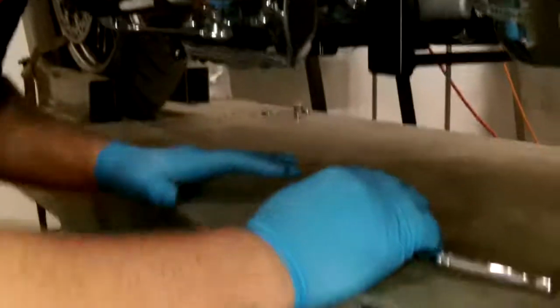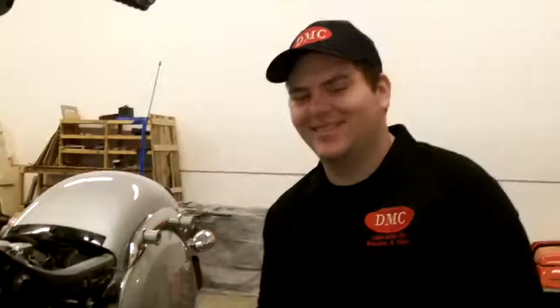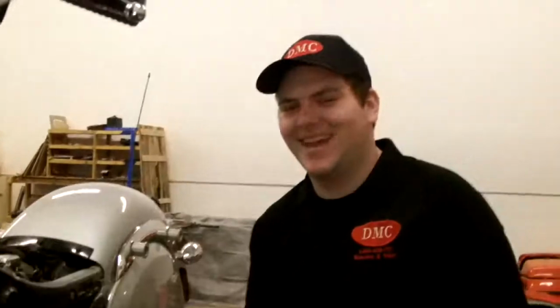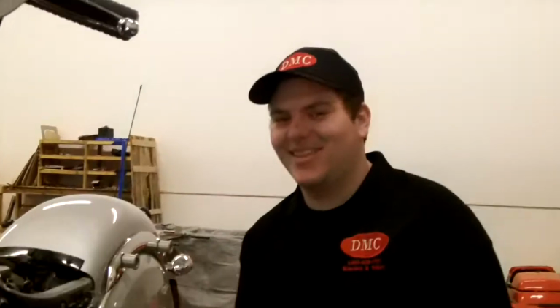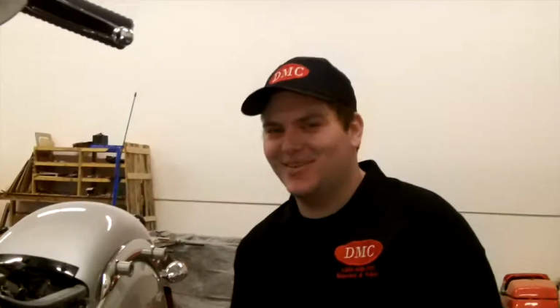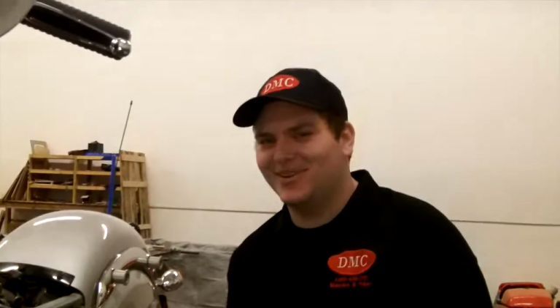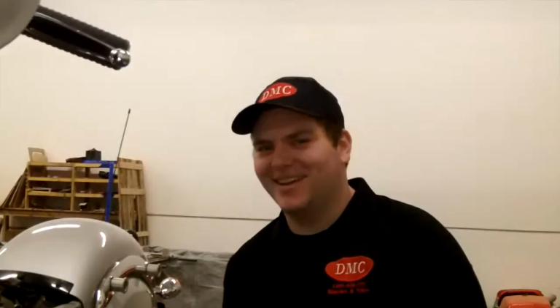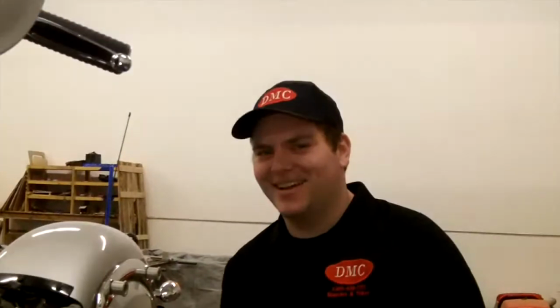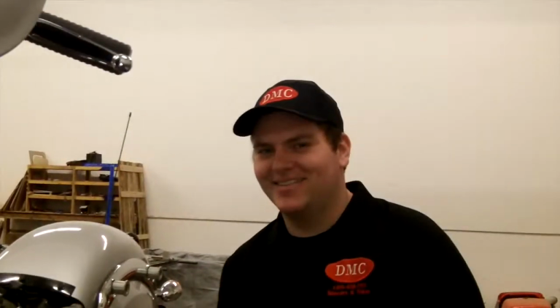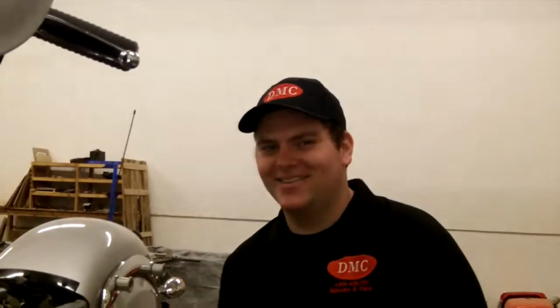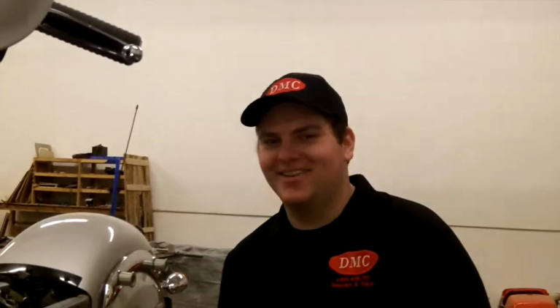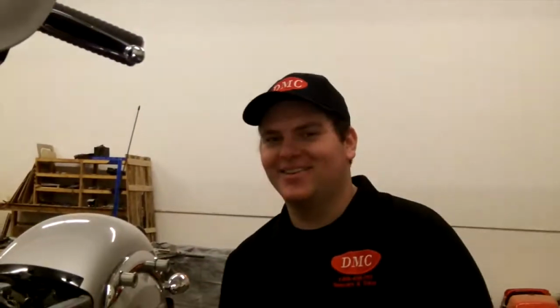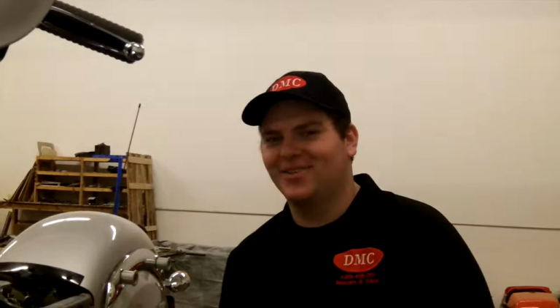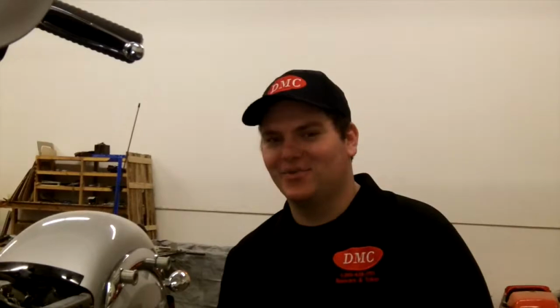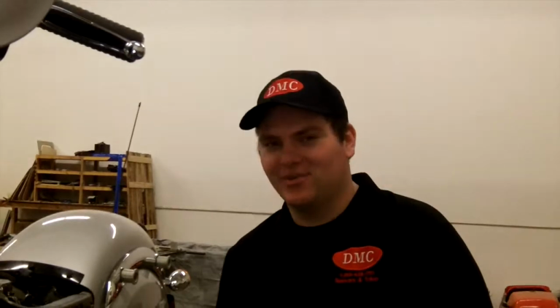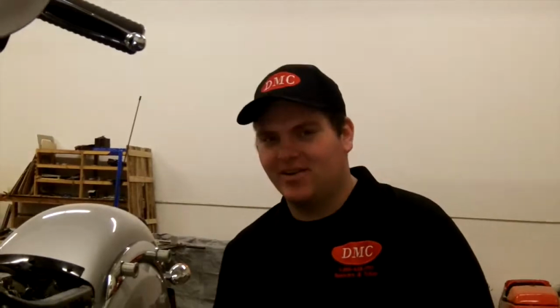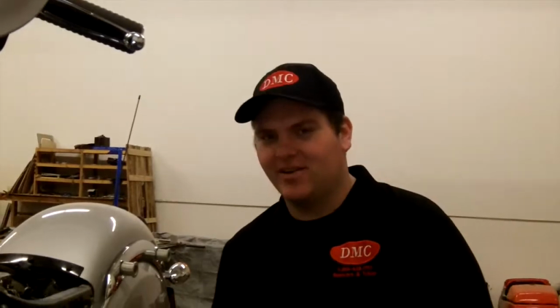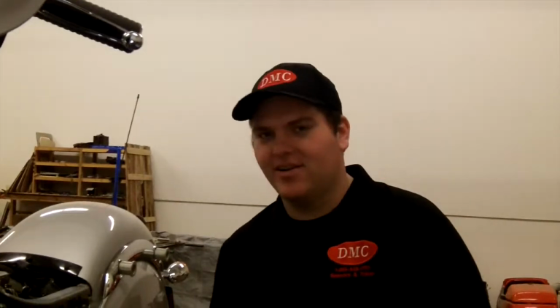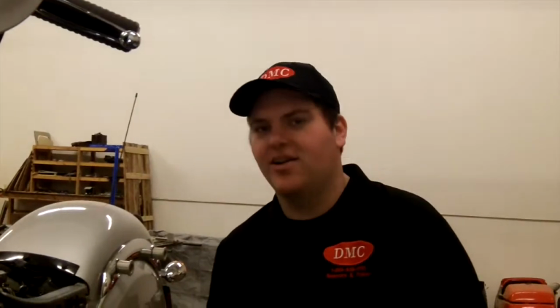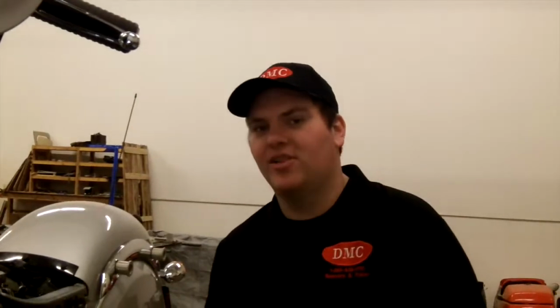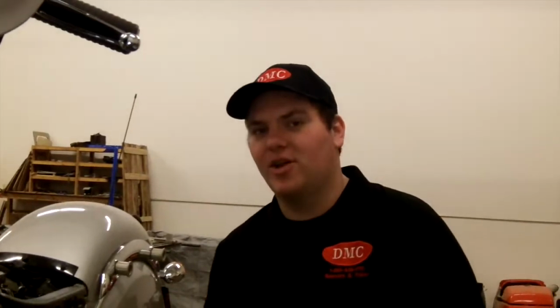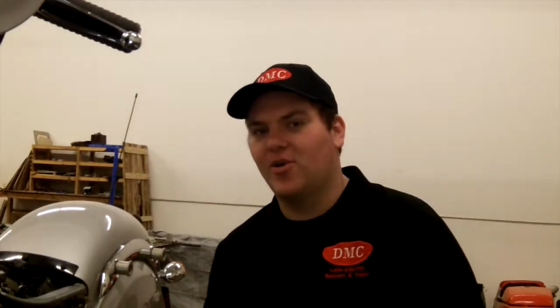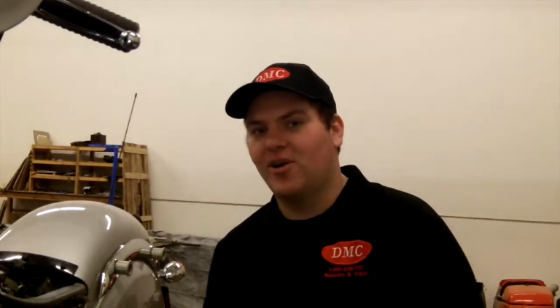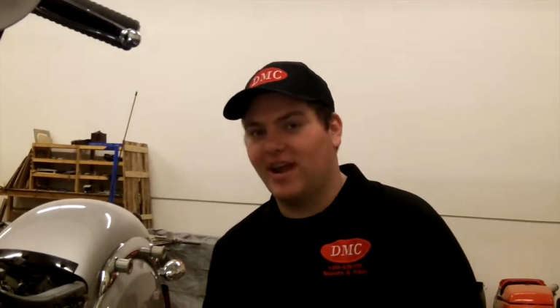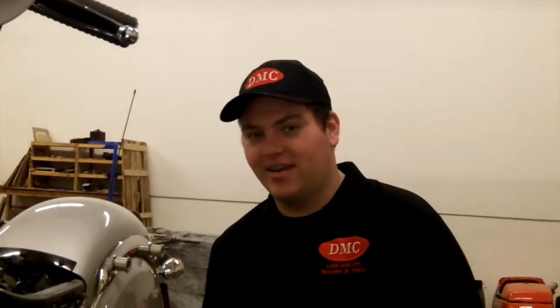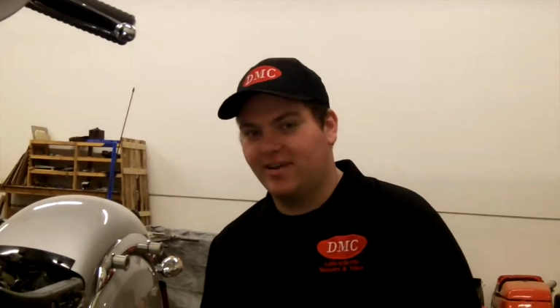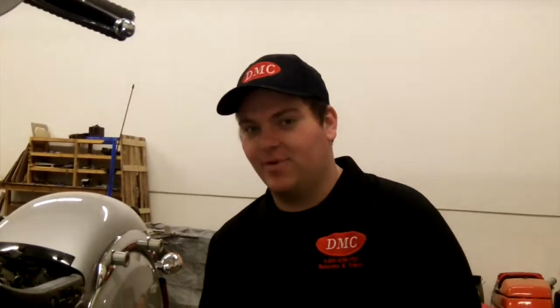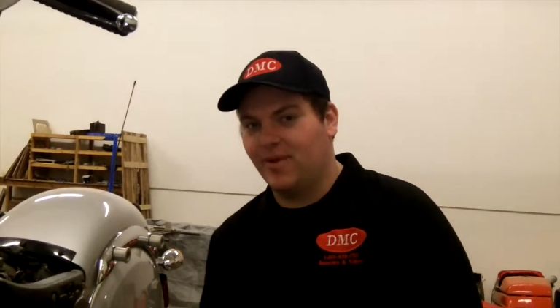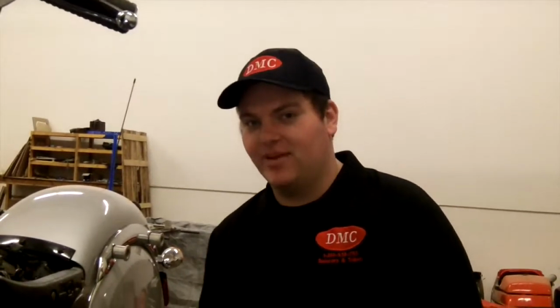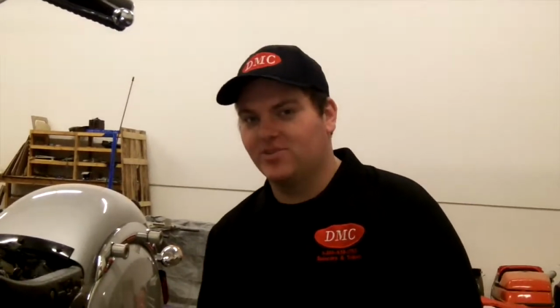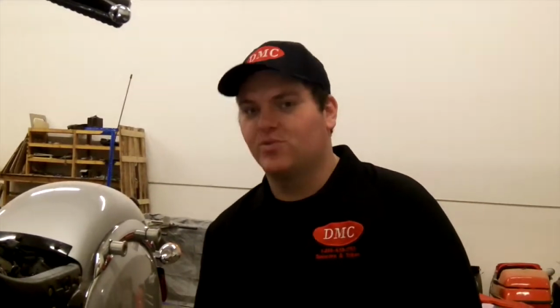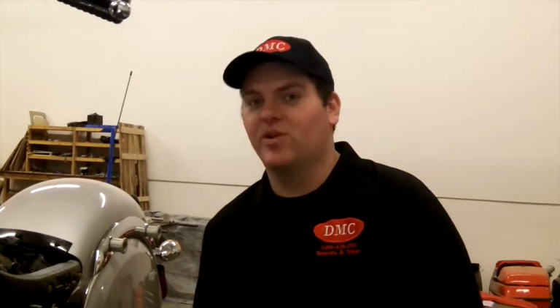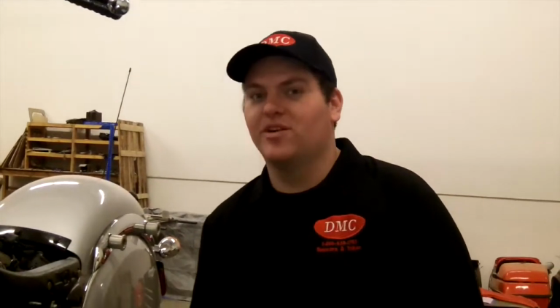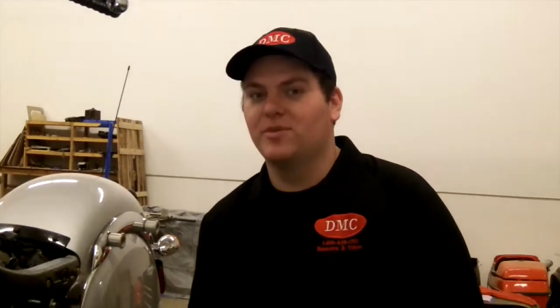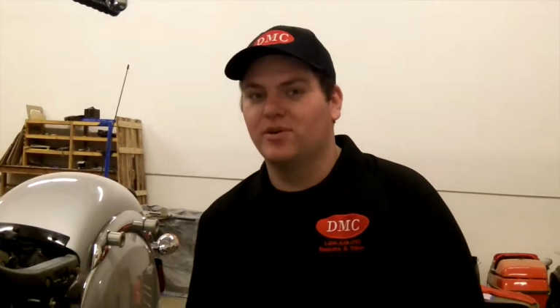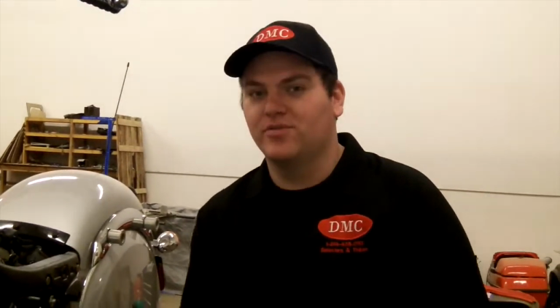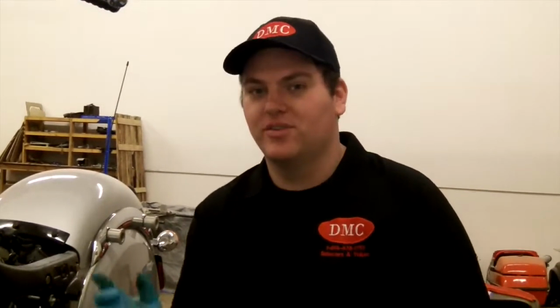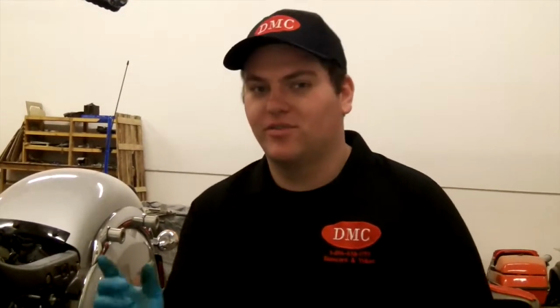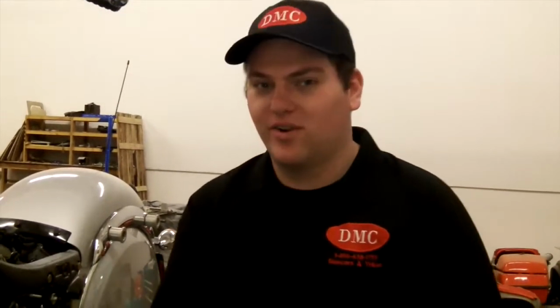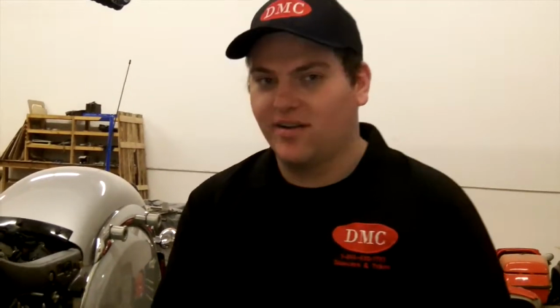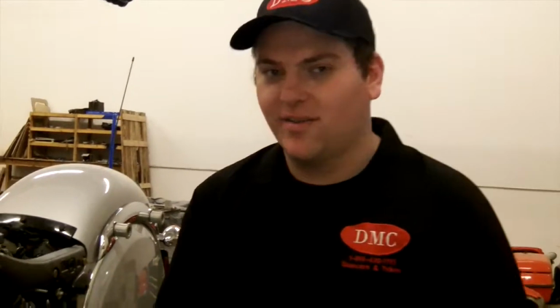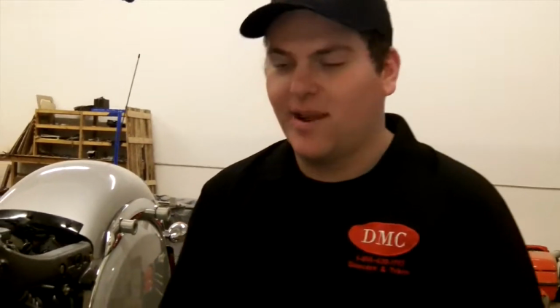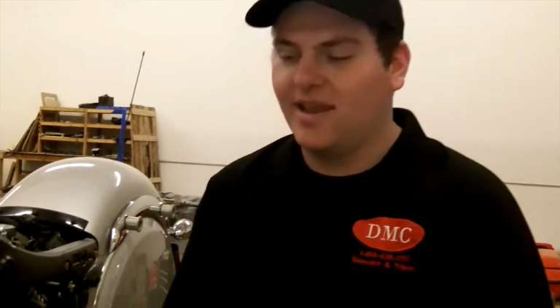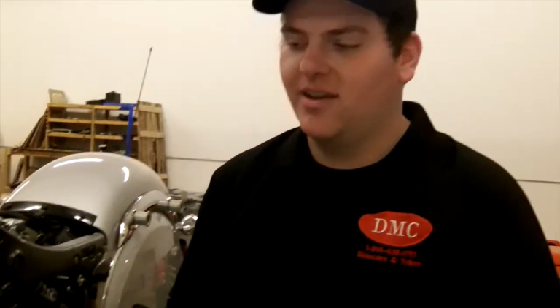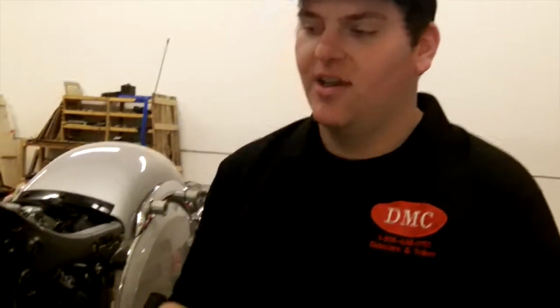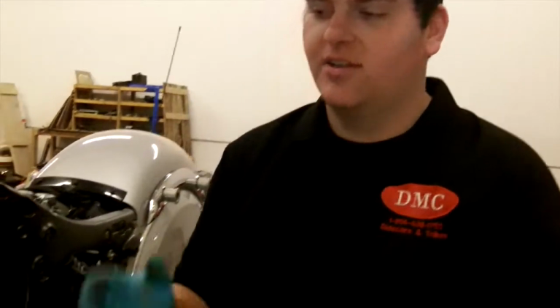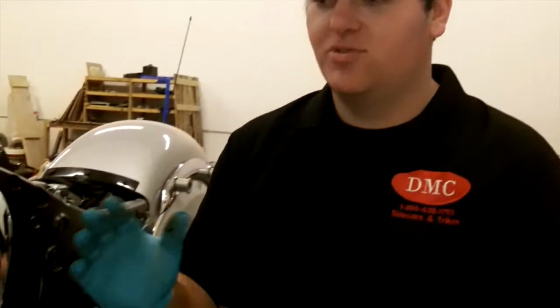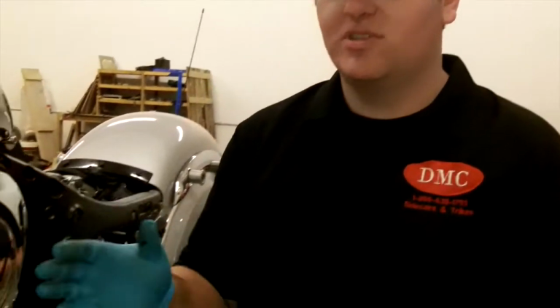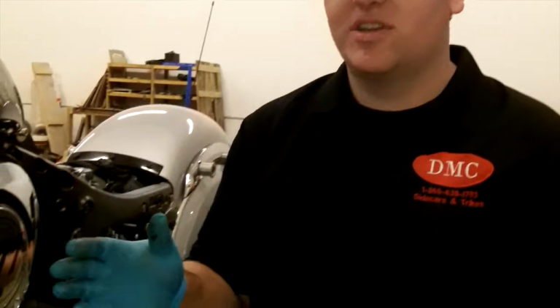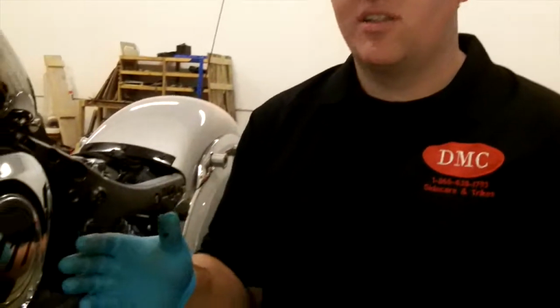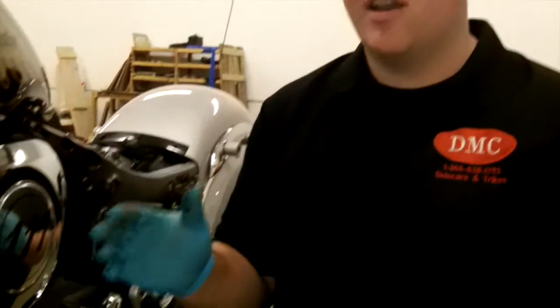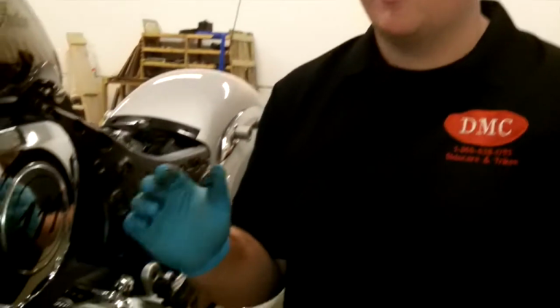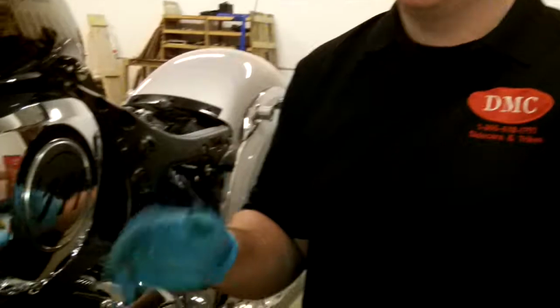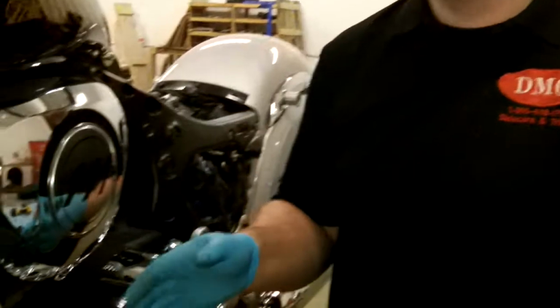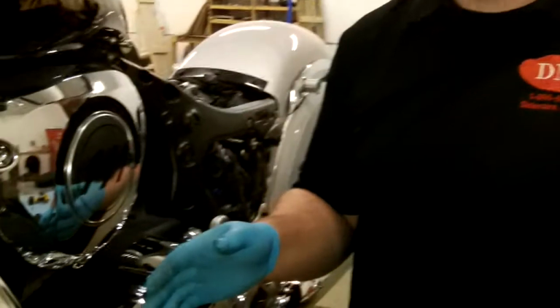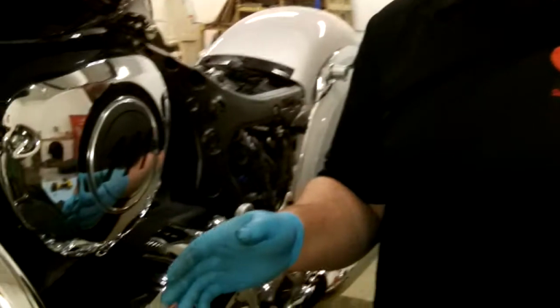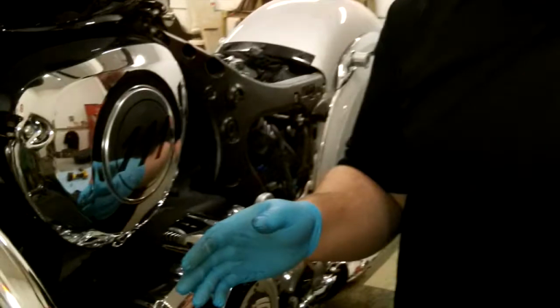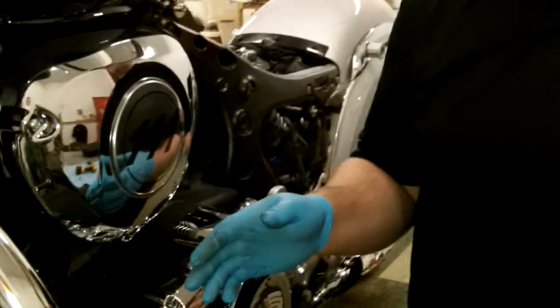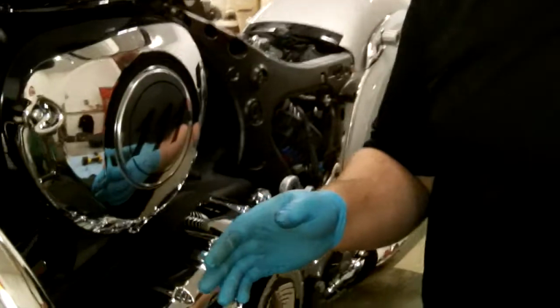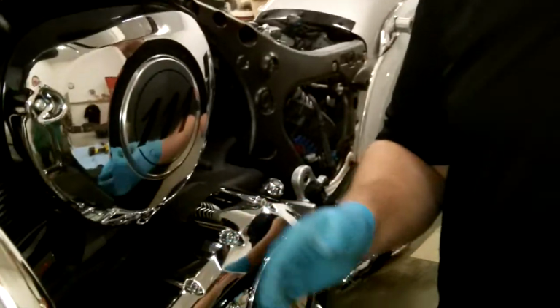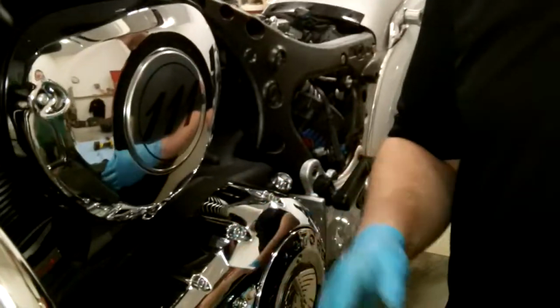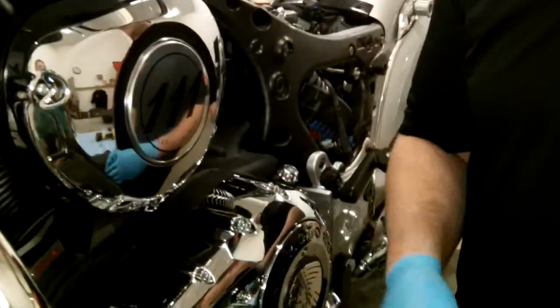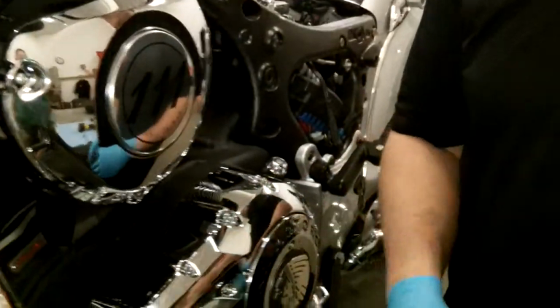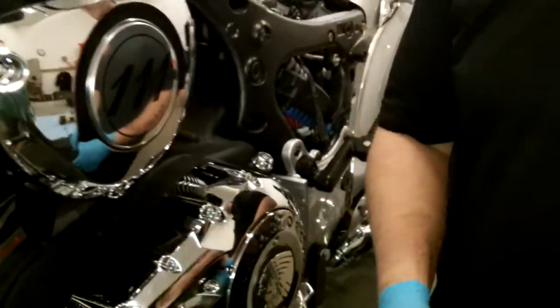Now that we're done installing the rear lower and upper mounts, we're going to move to the front of the bike to install the upper and lower mounts in the front.